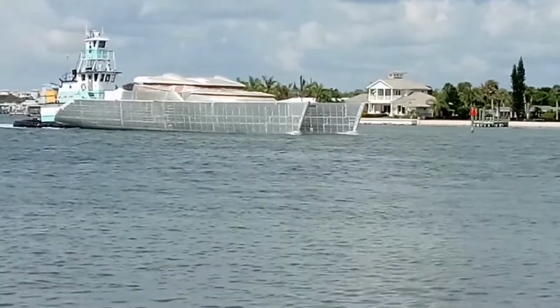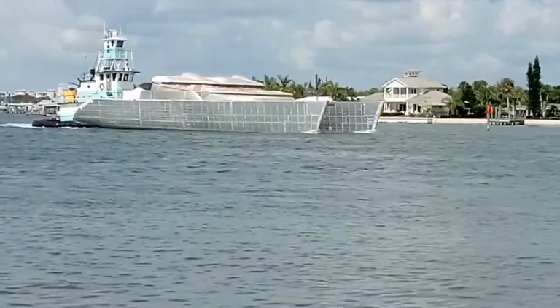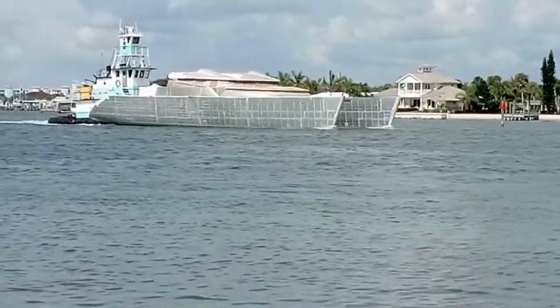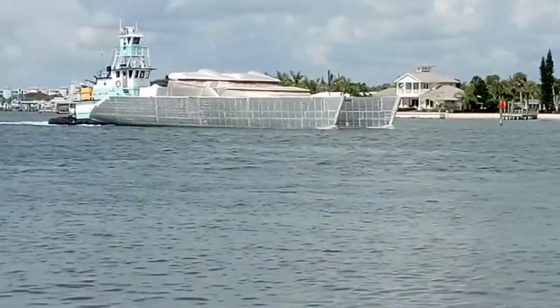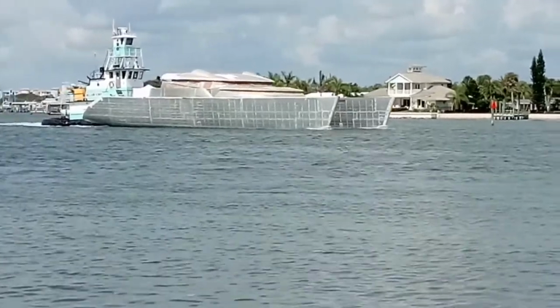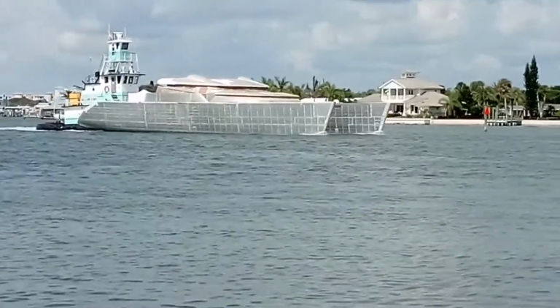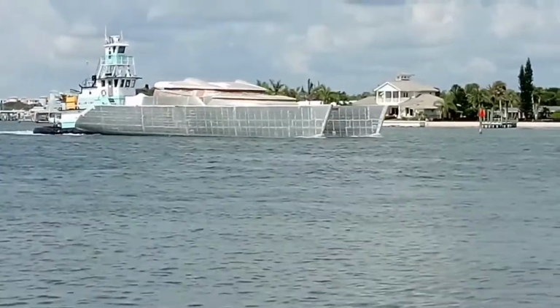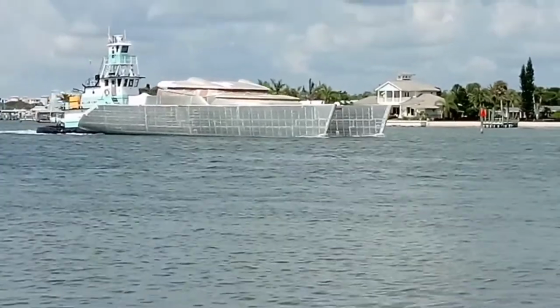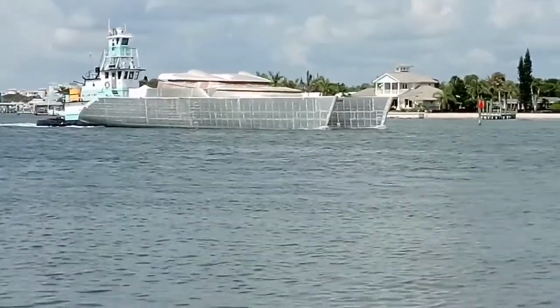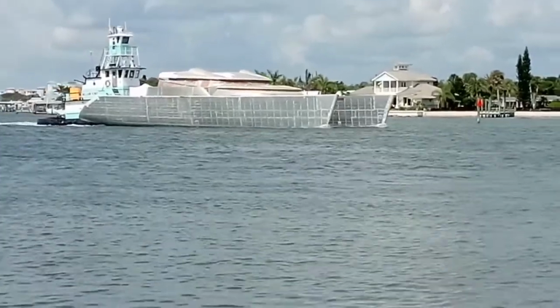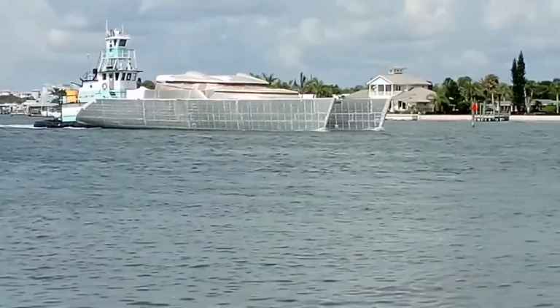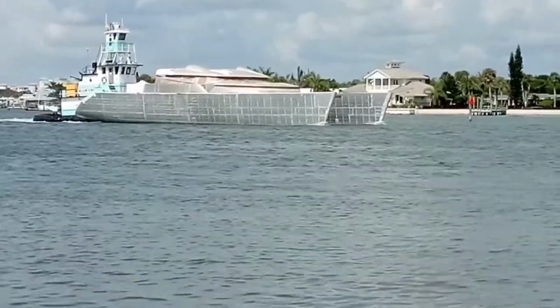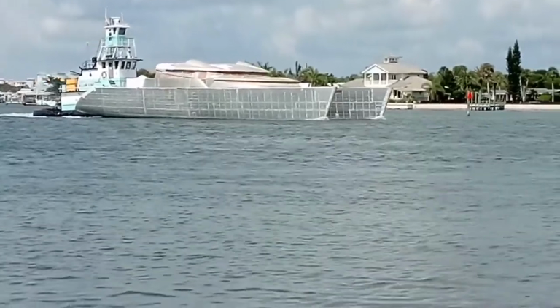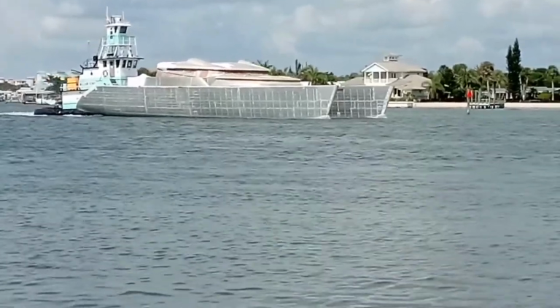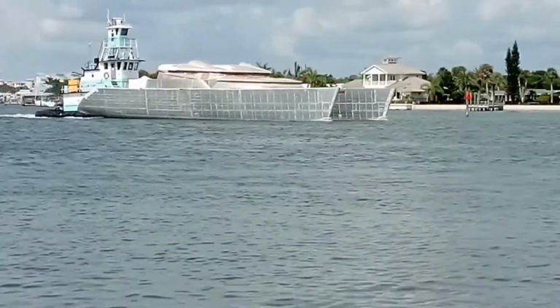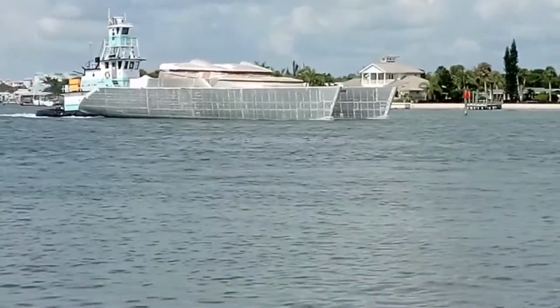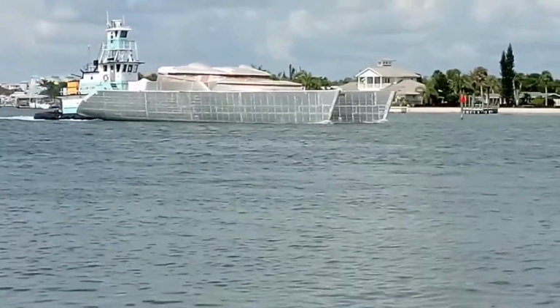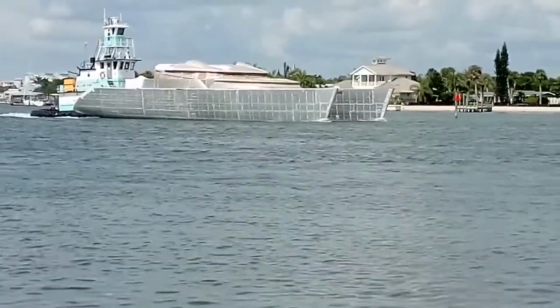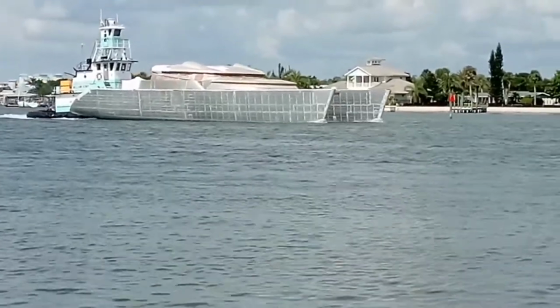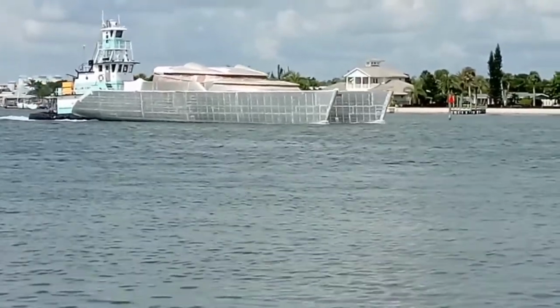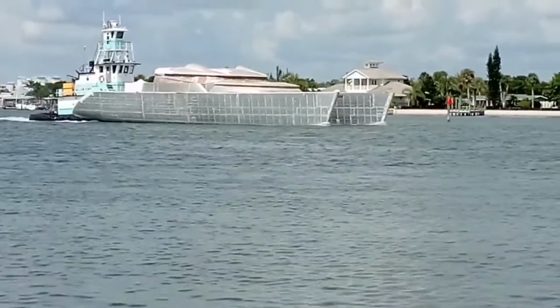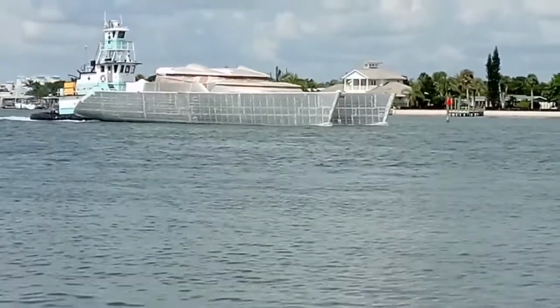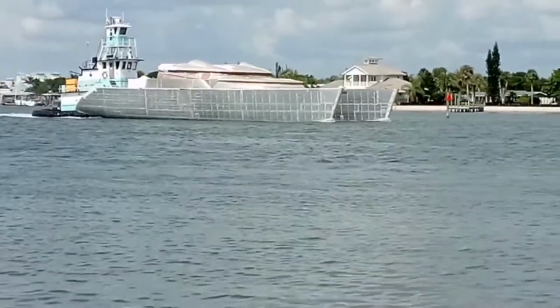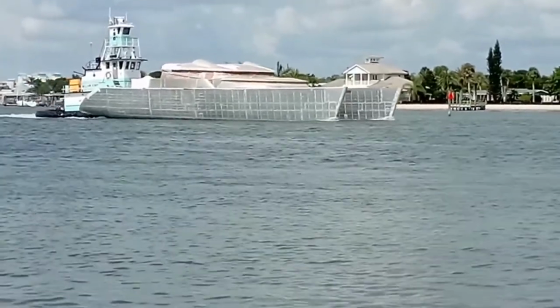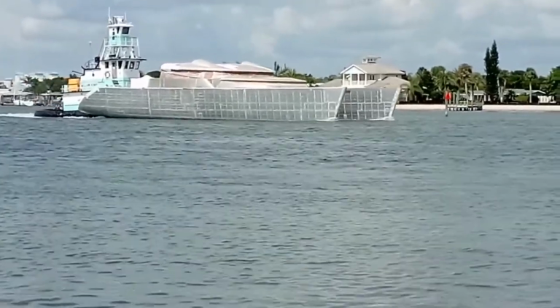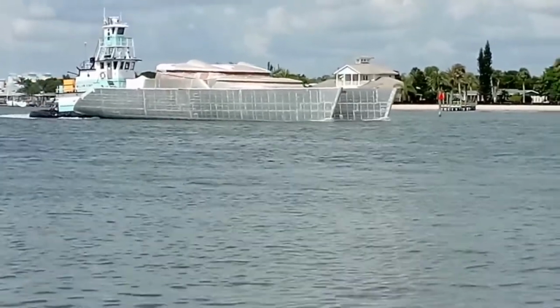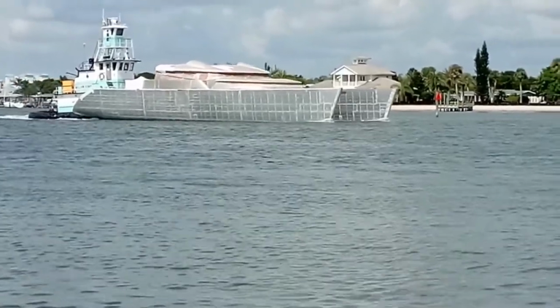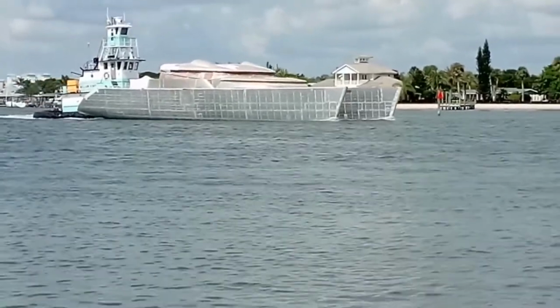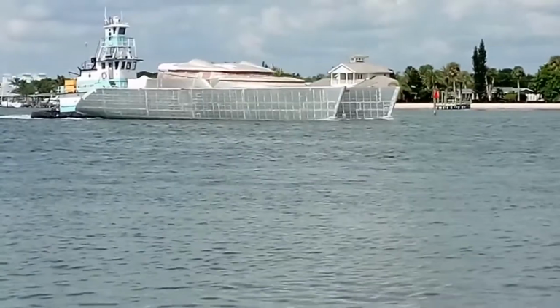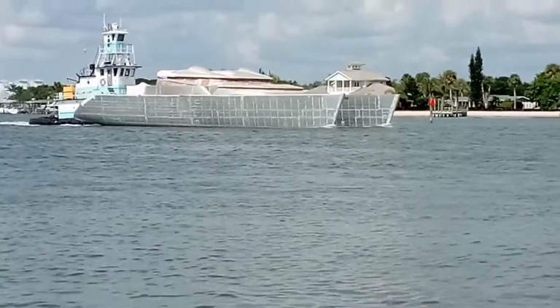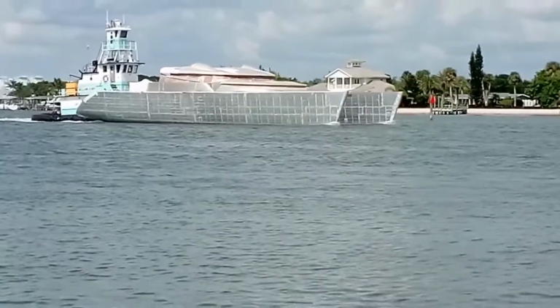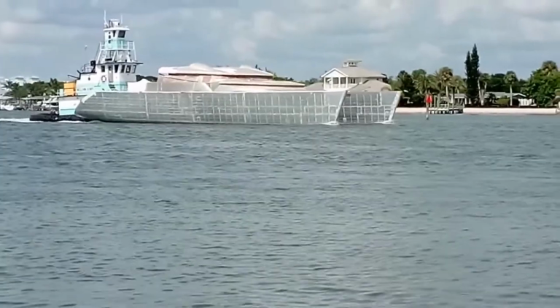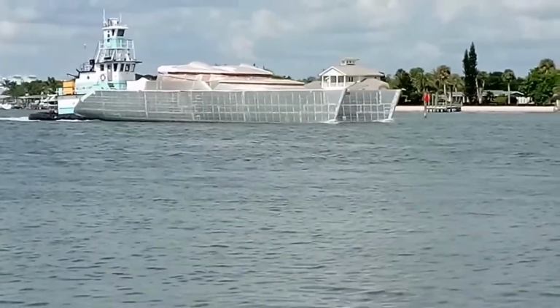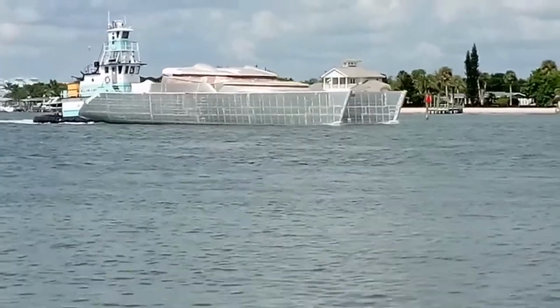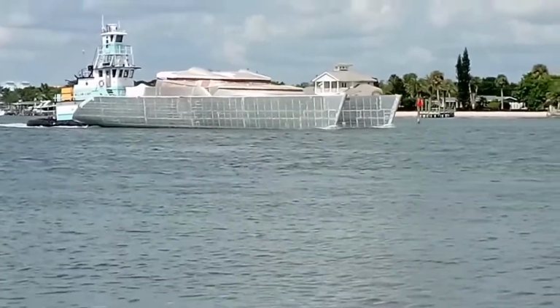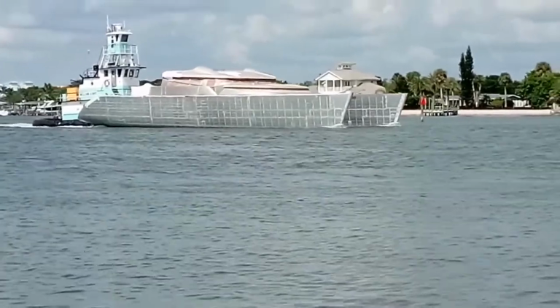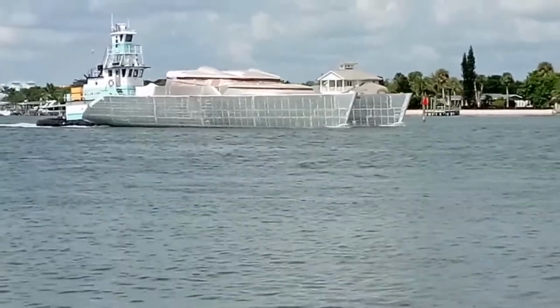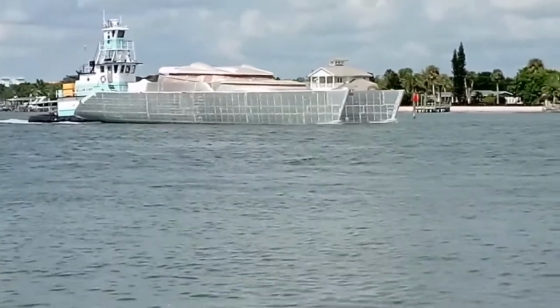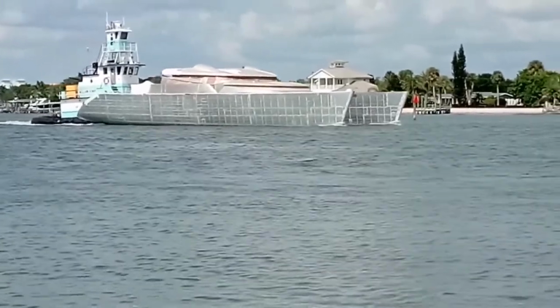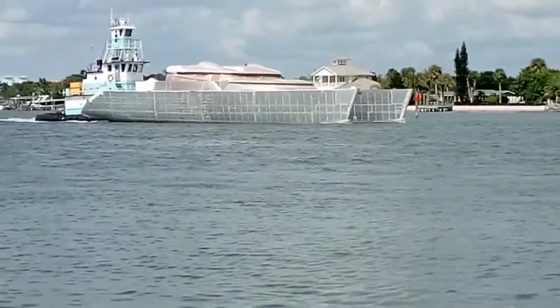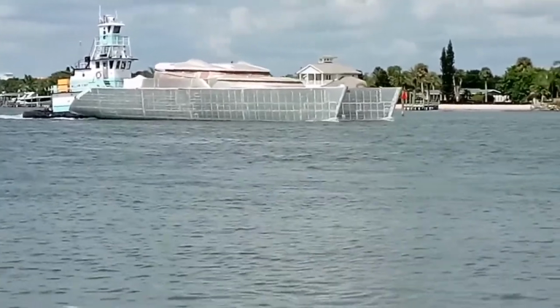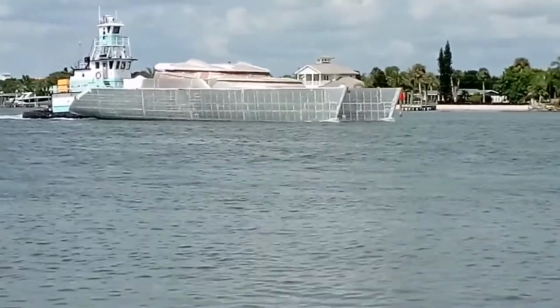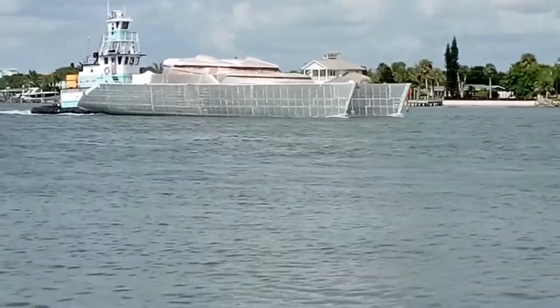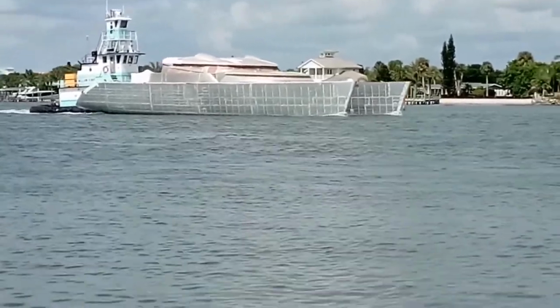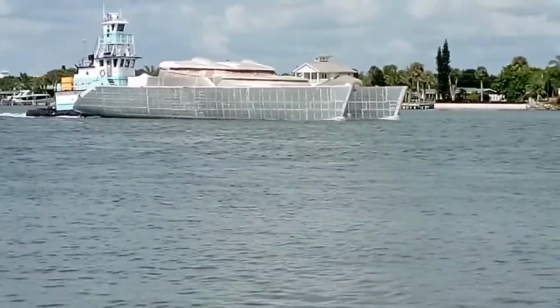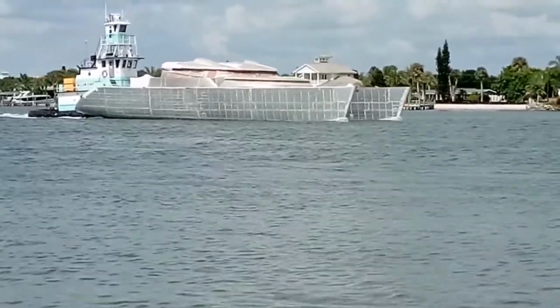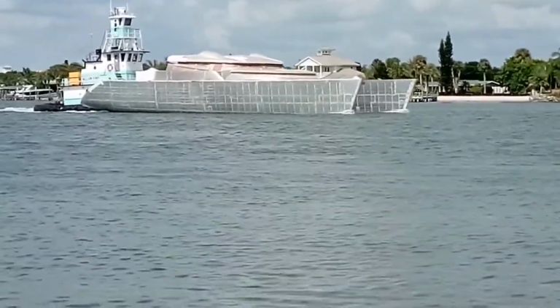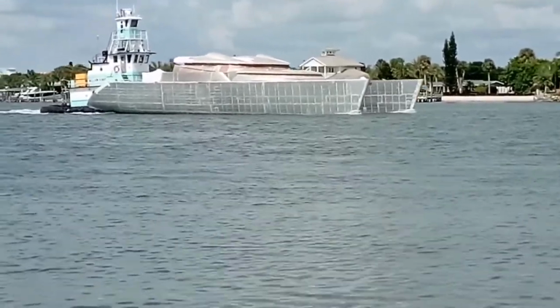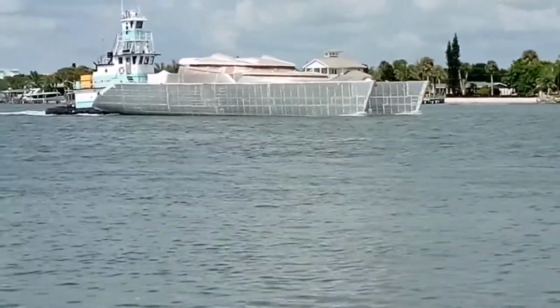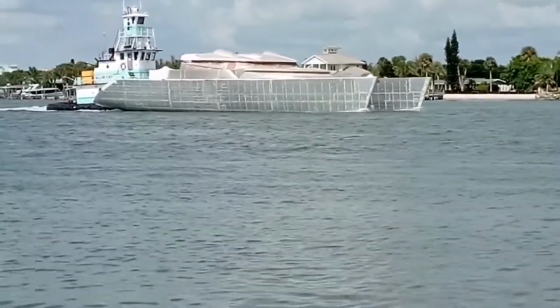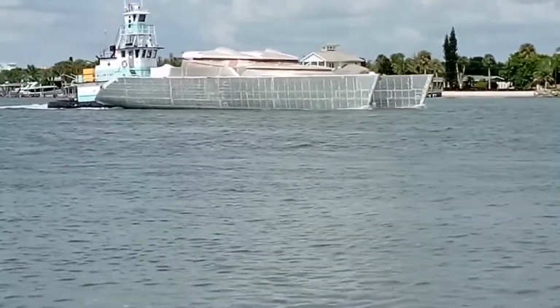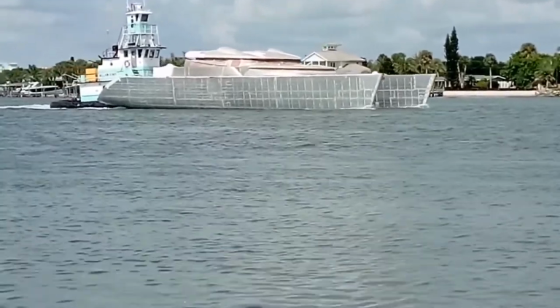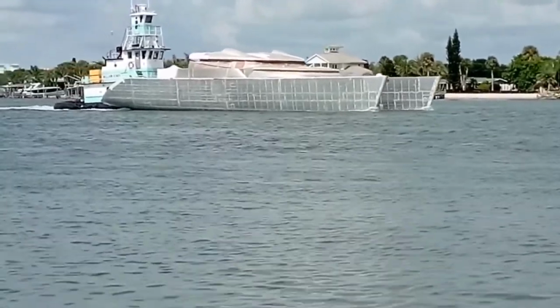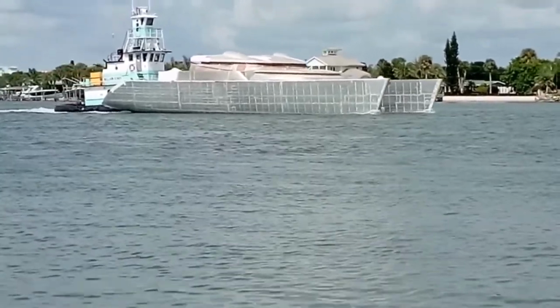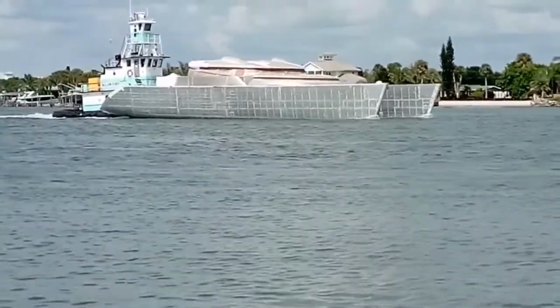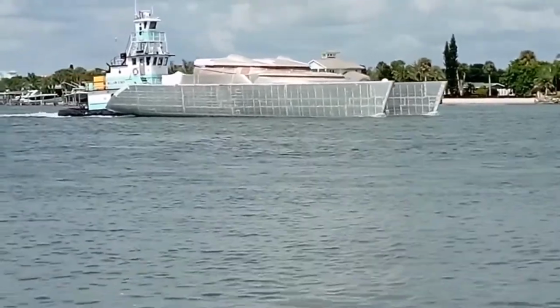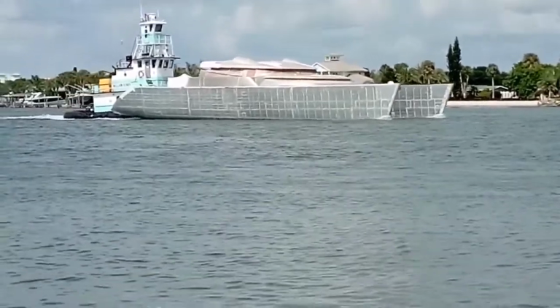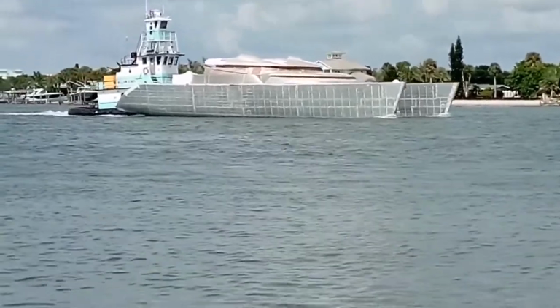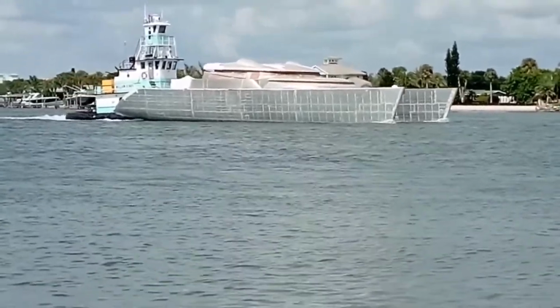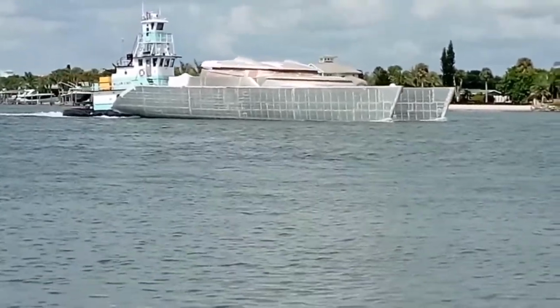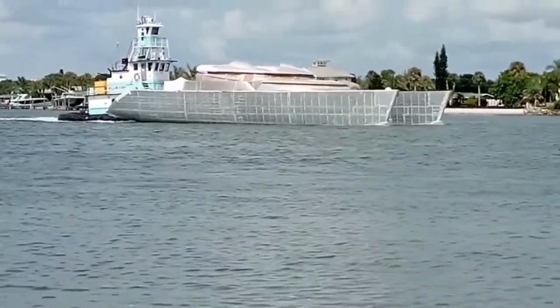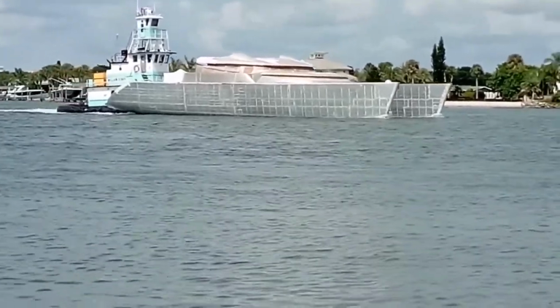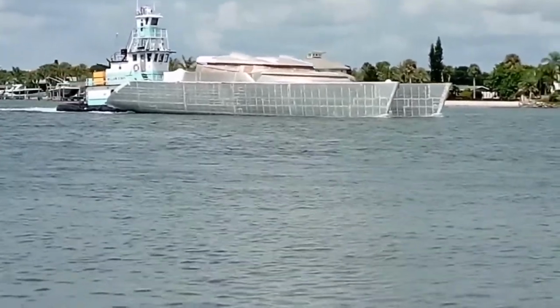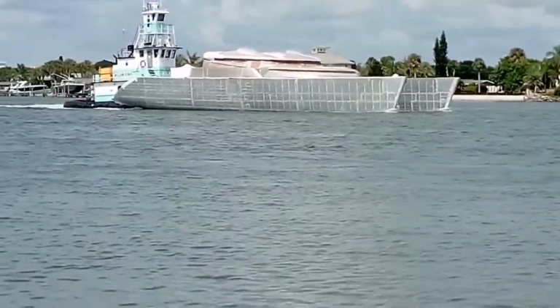You never know what's going to pass by. There's an aluminum cat getting pushed by the tug.